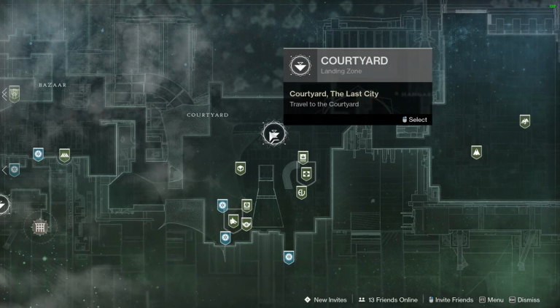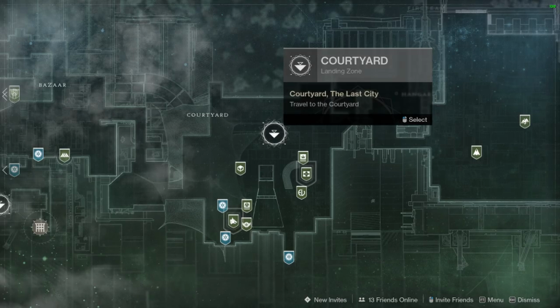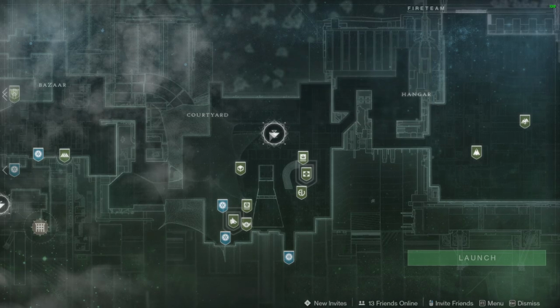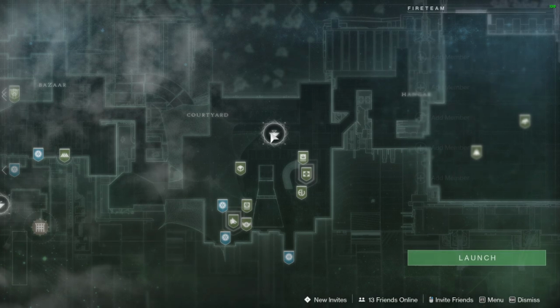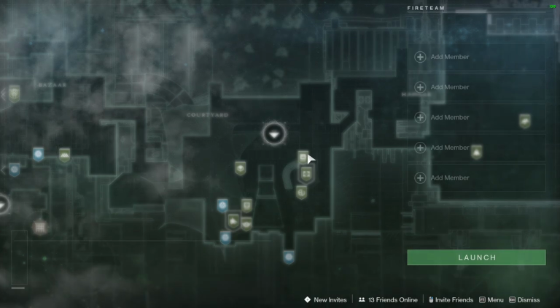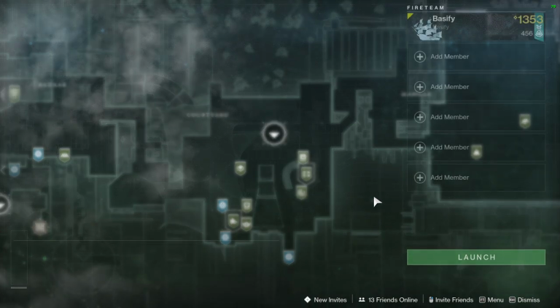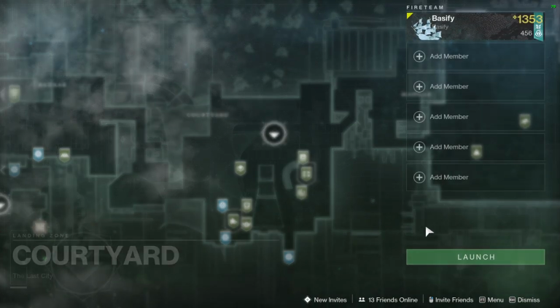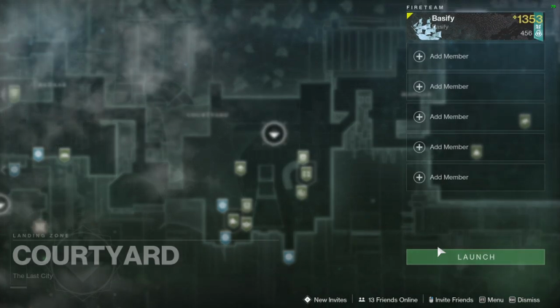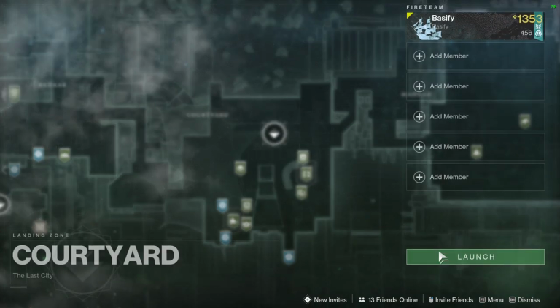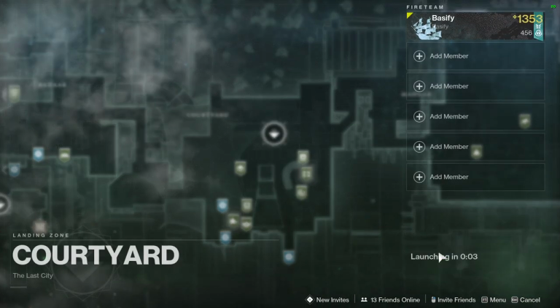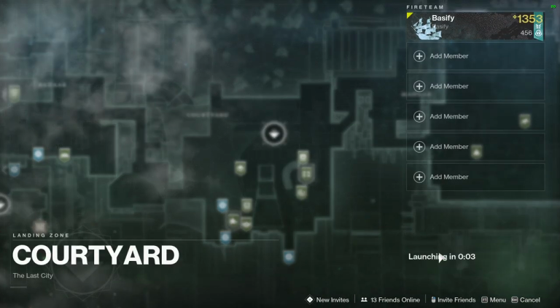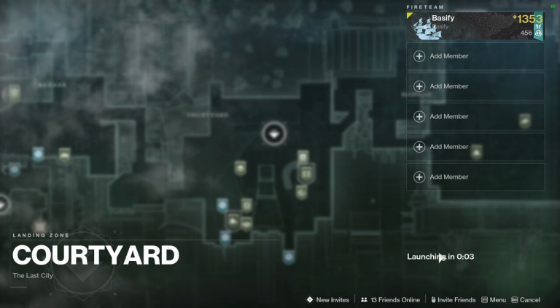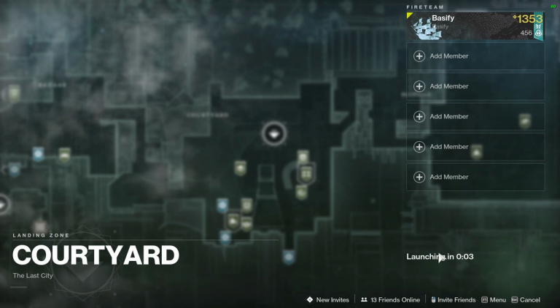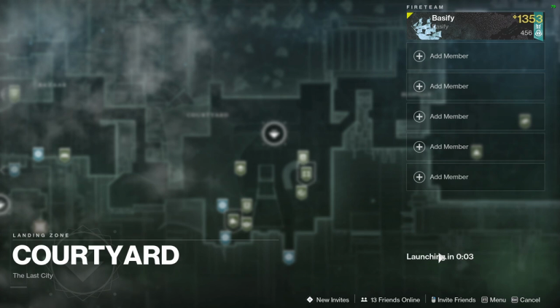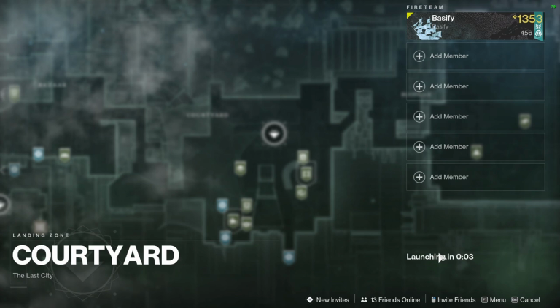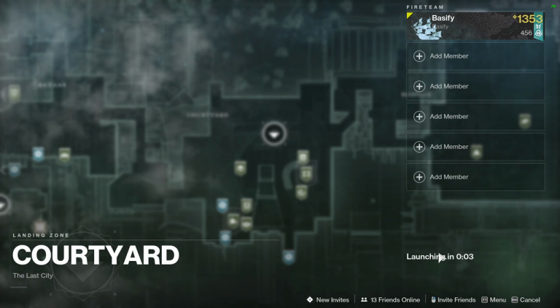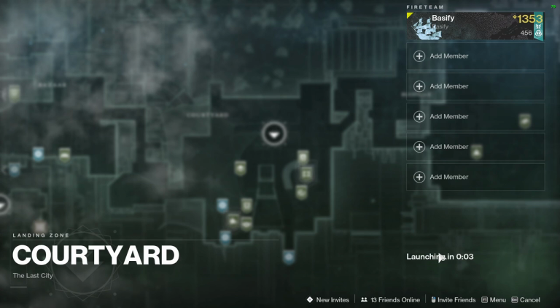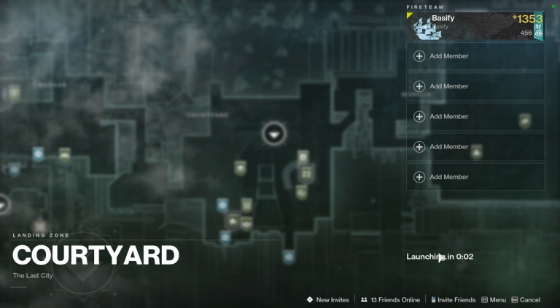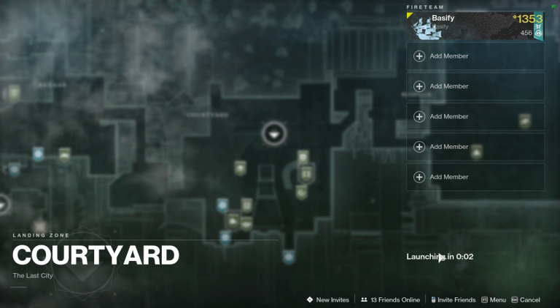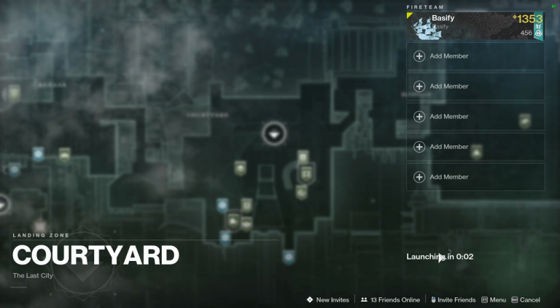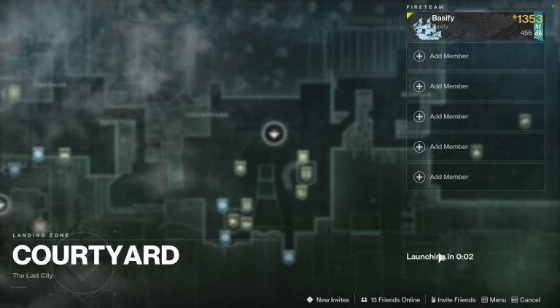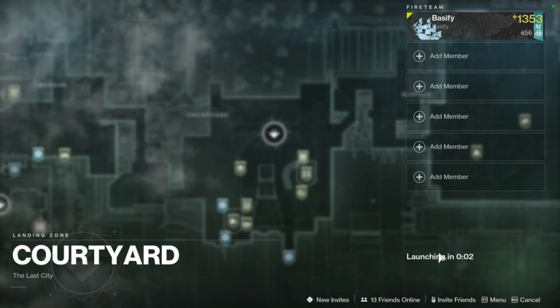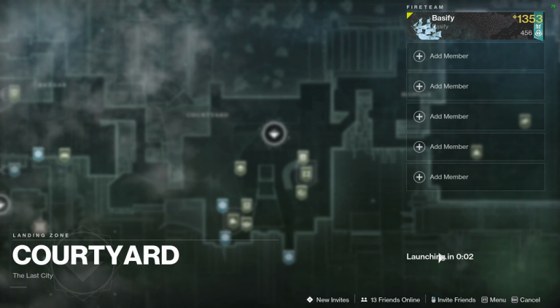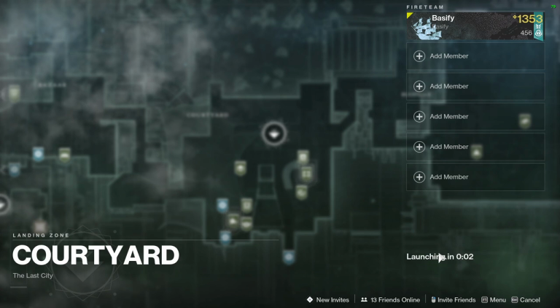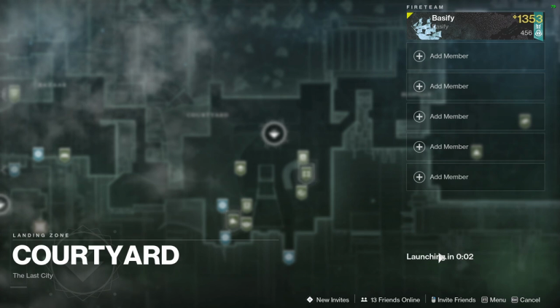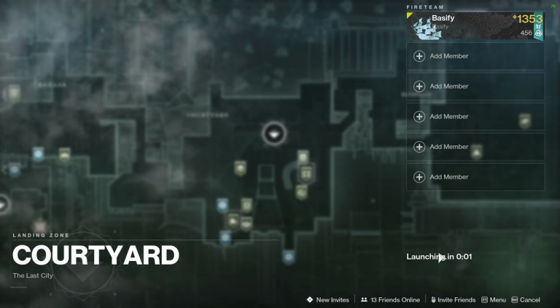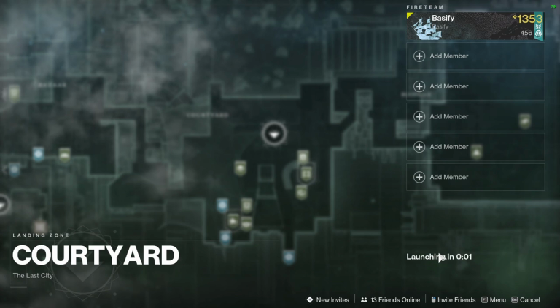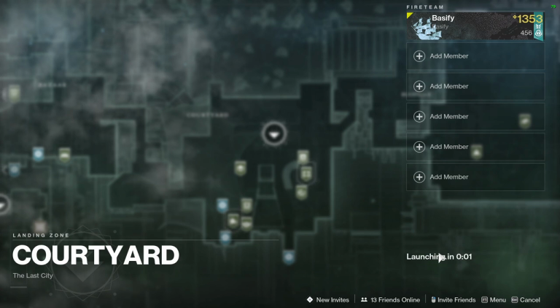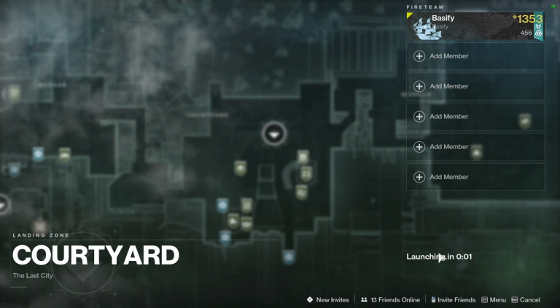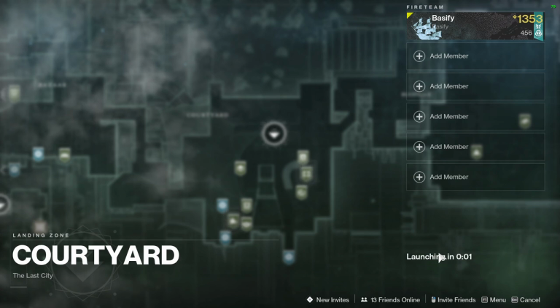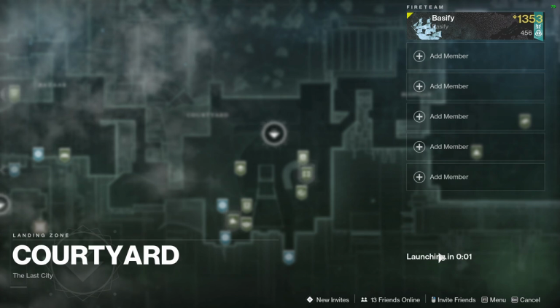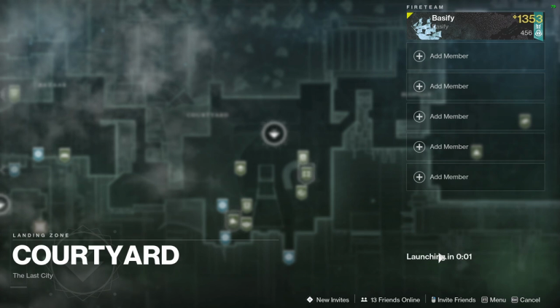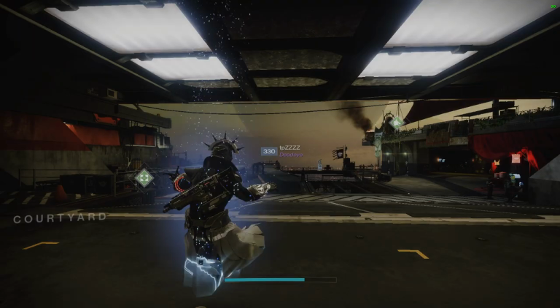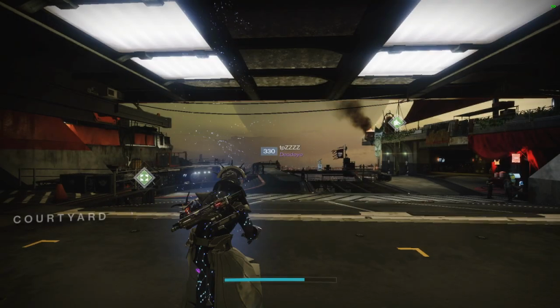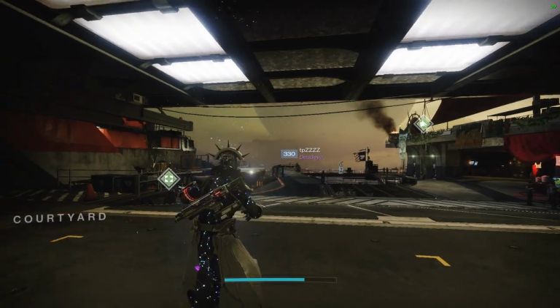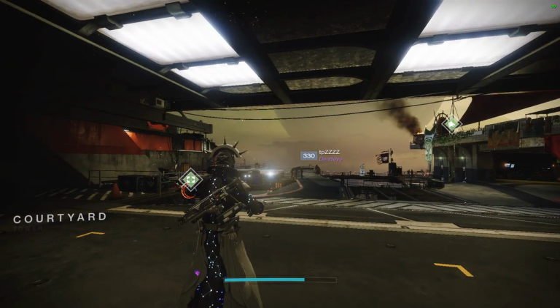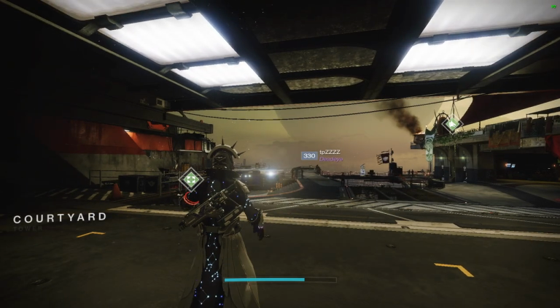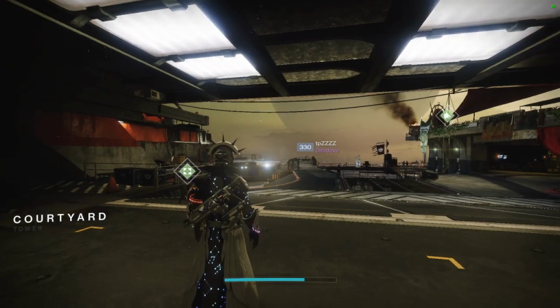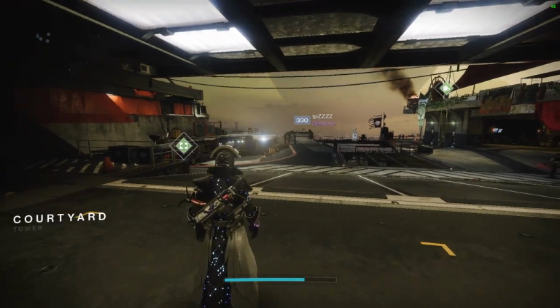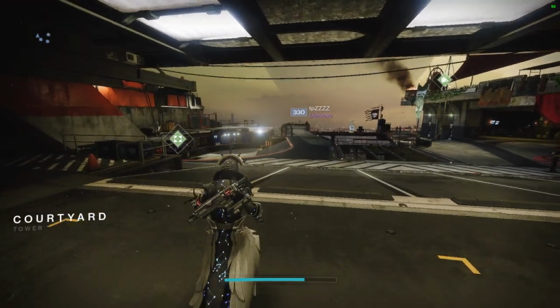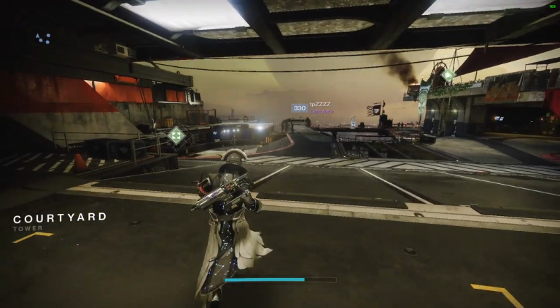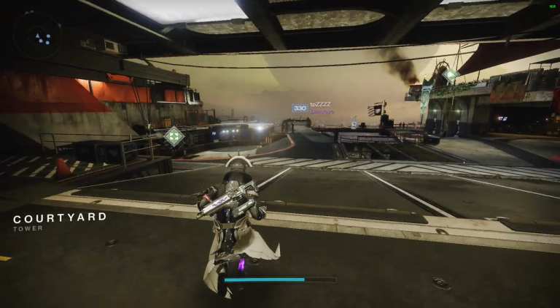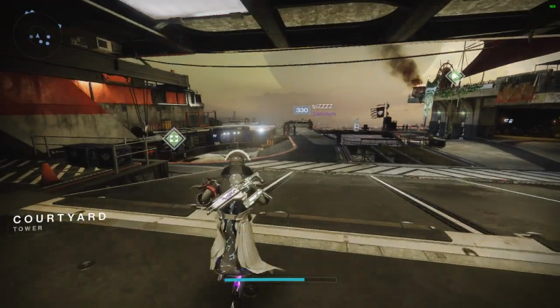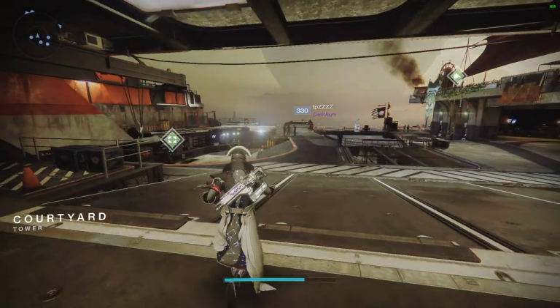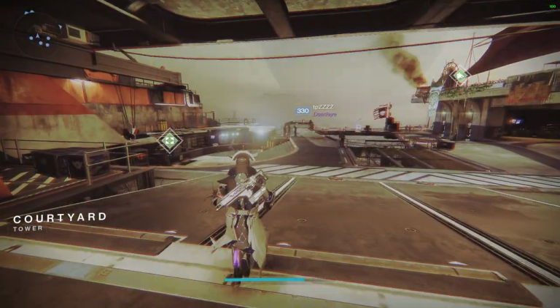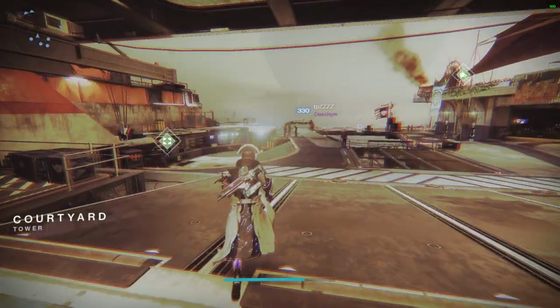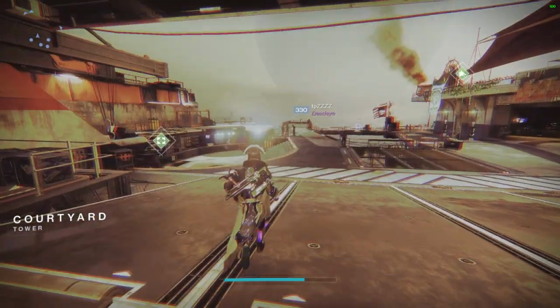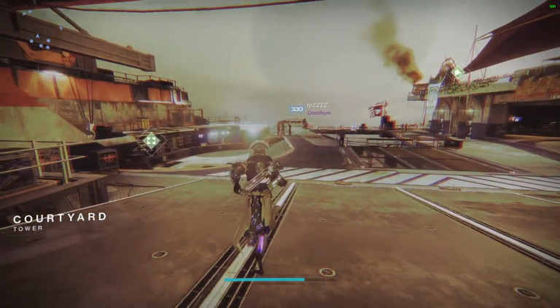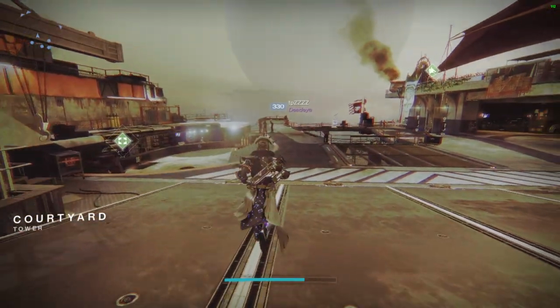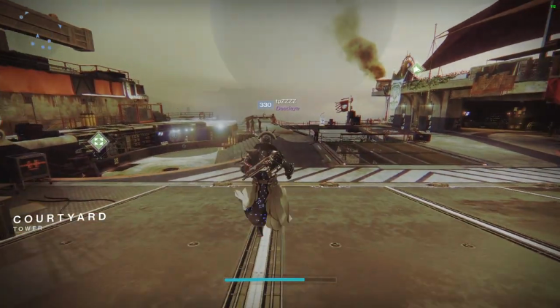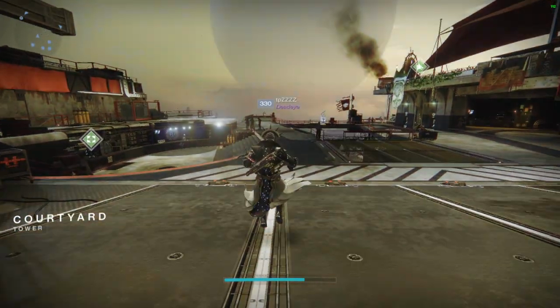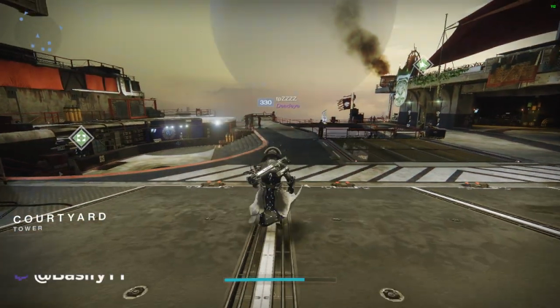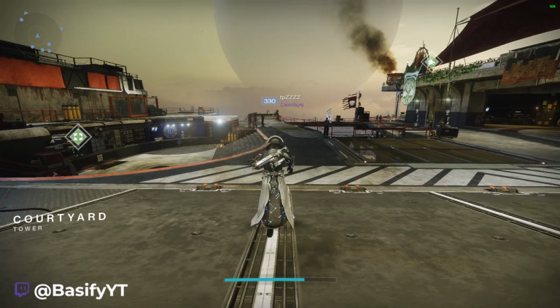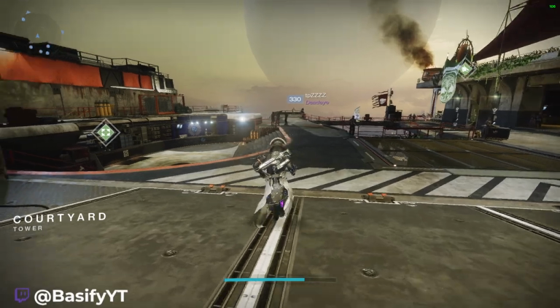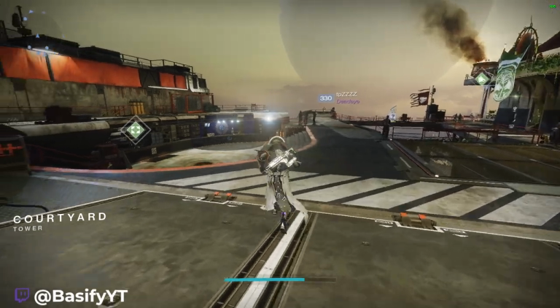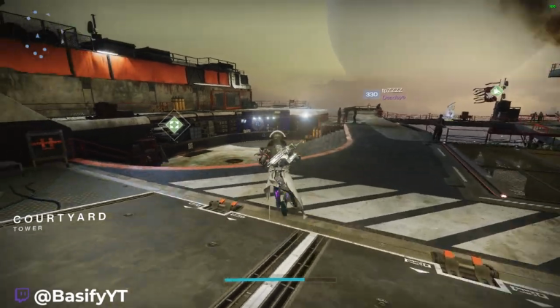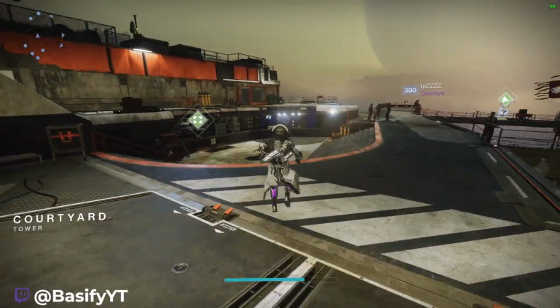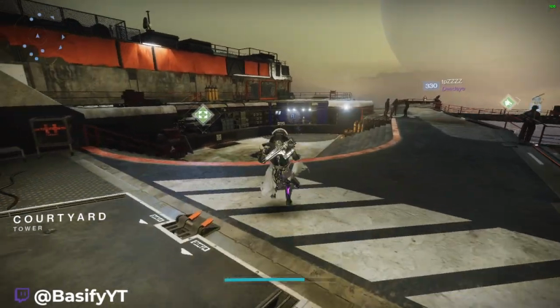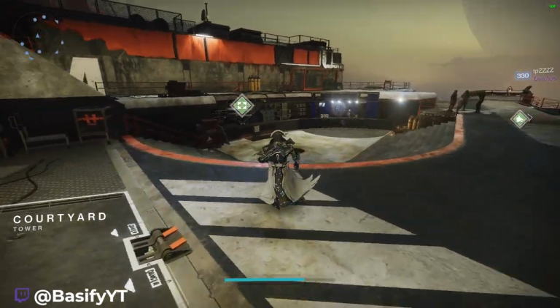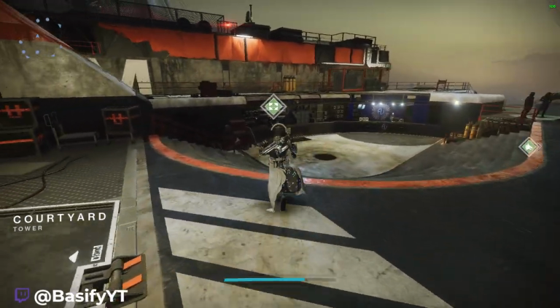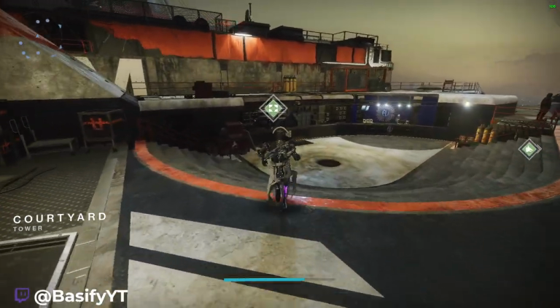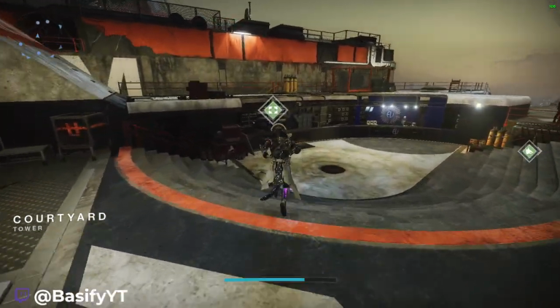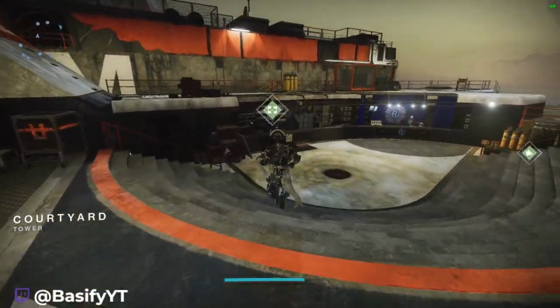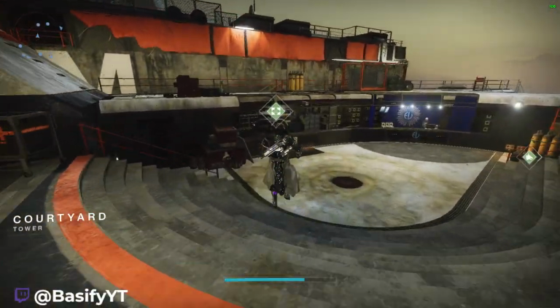The way you can get this curated exact same roll is by loading into the tower, and right next to the postmaster there's this little terminal called the quest archive.